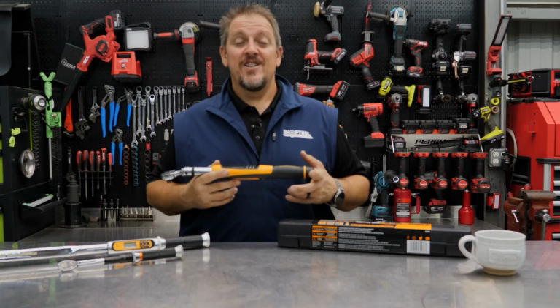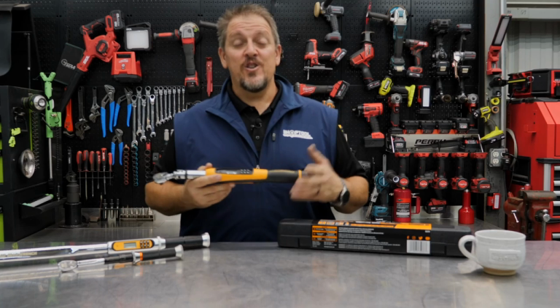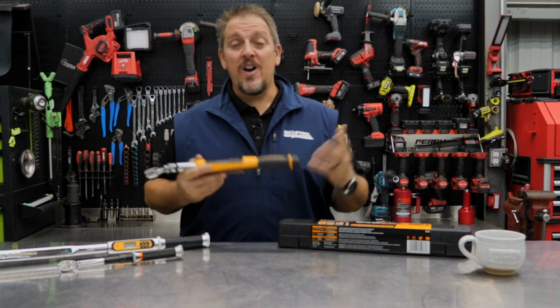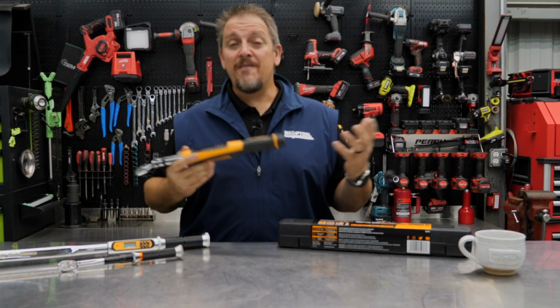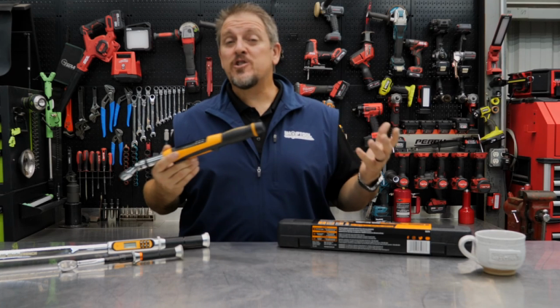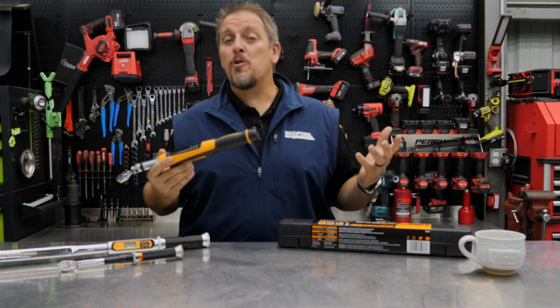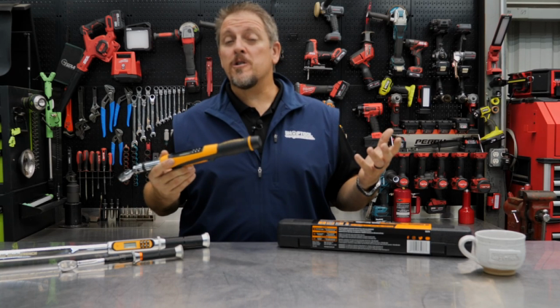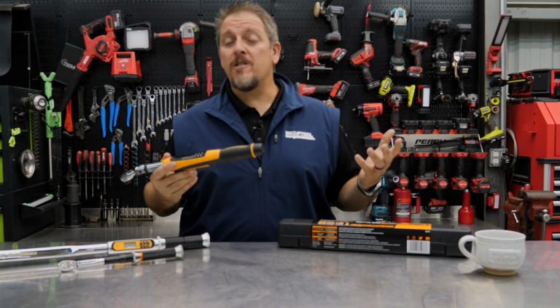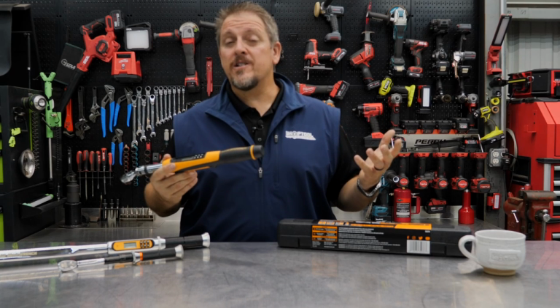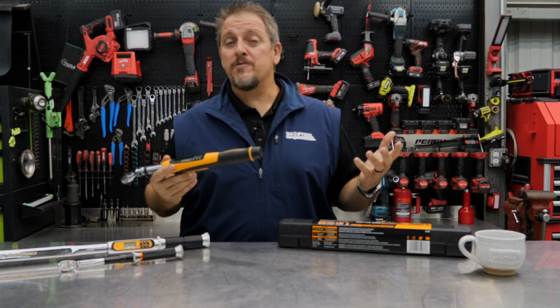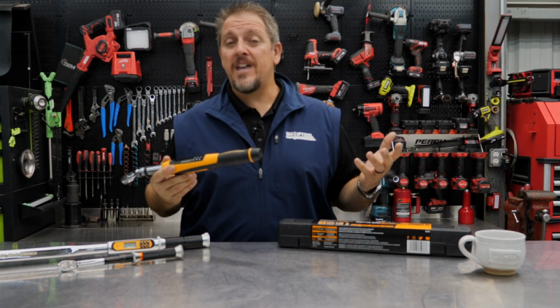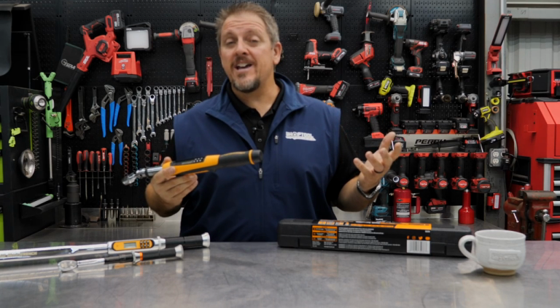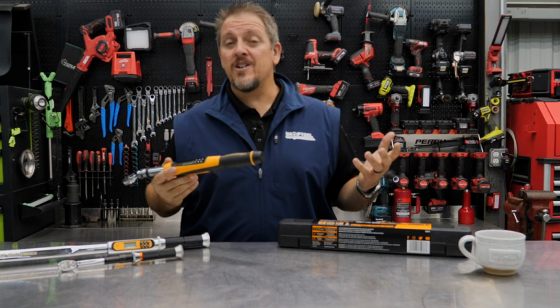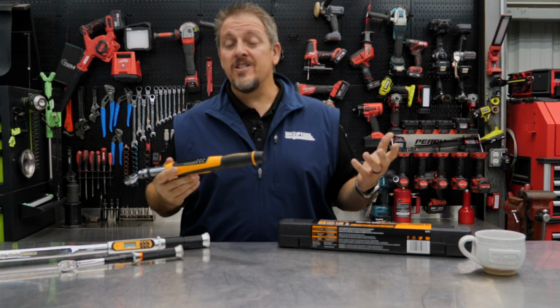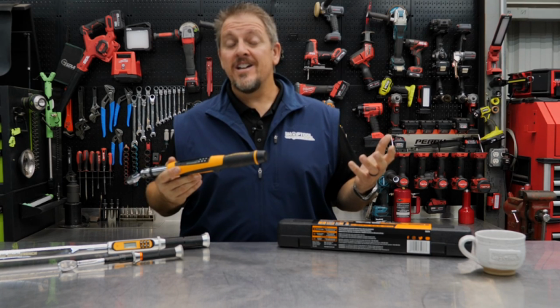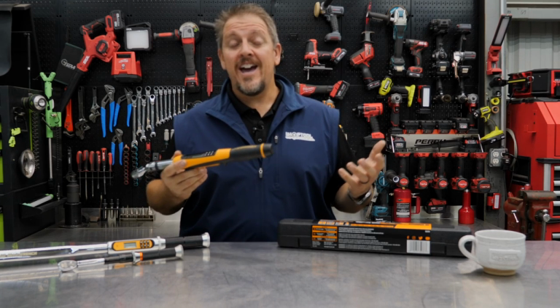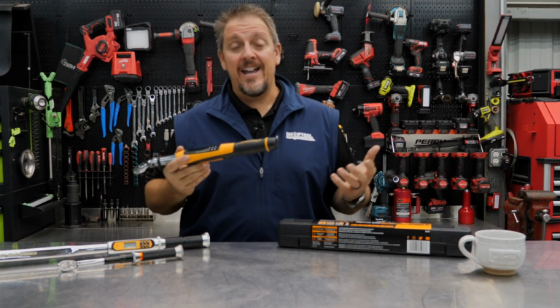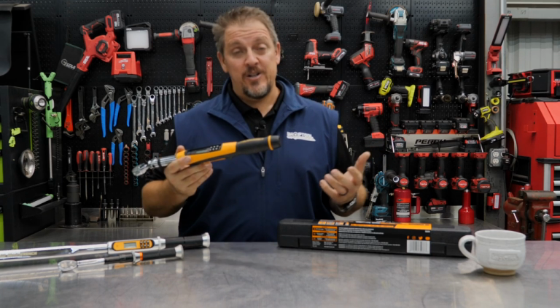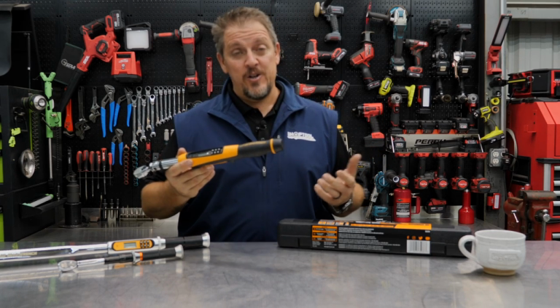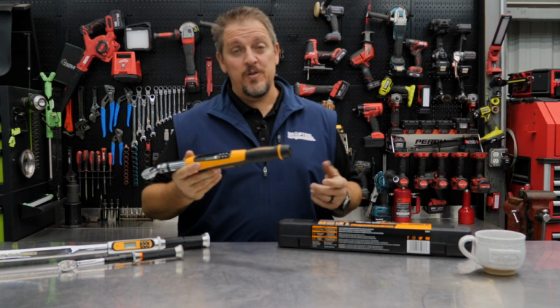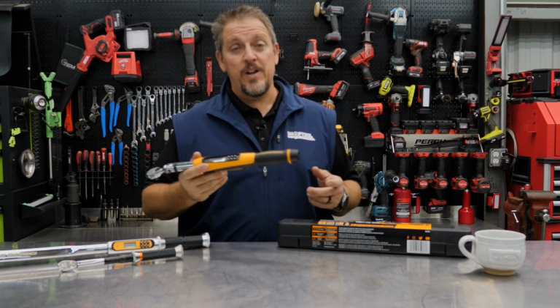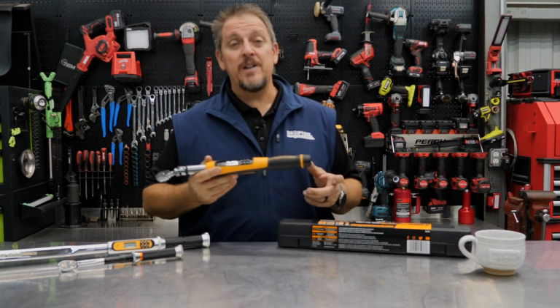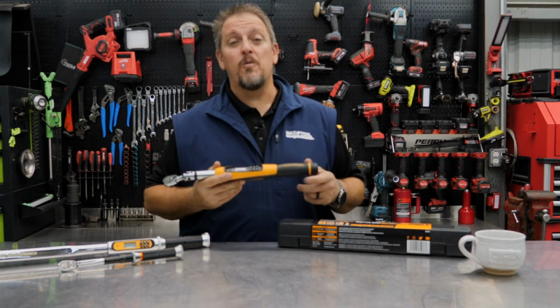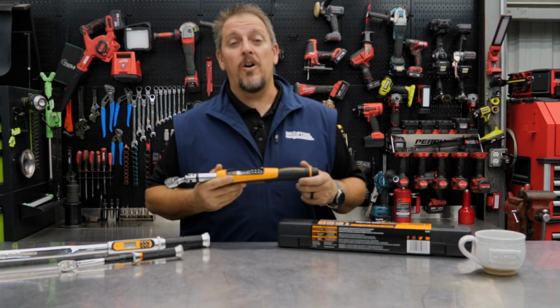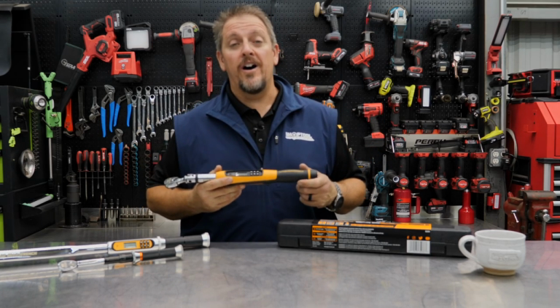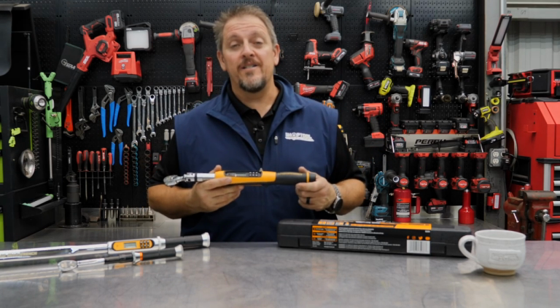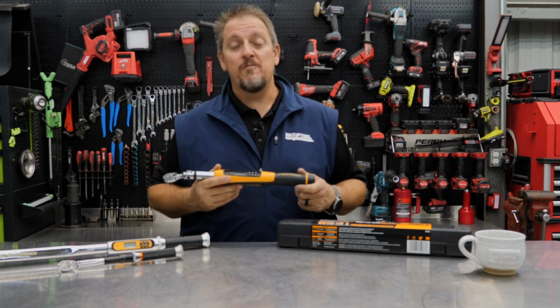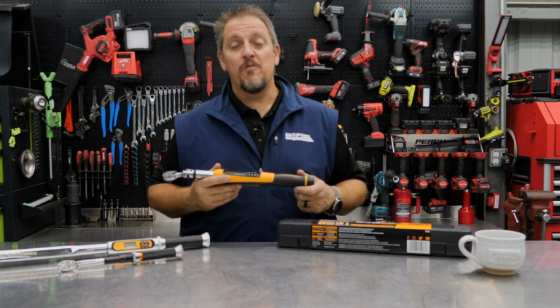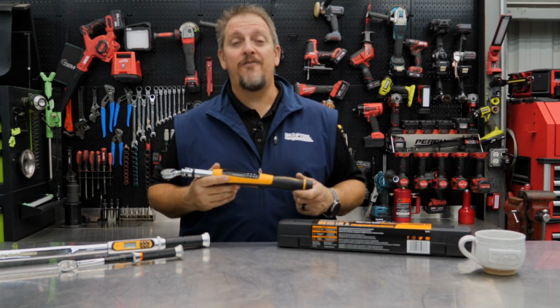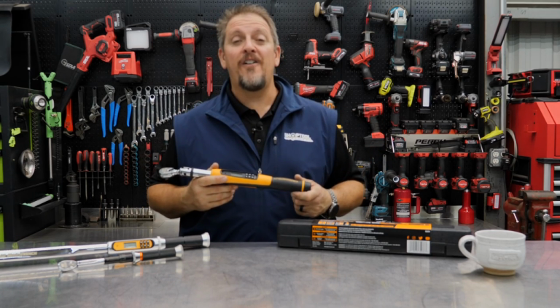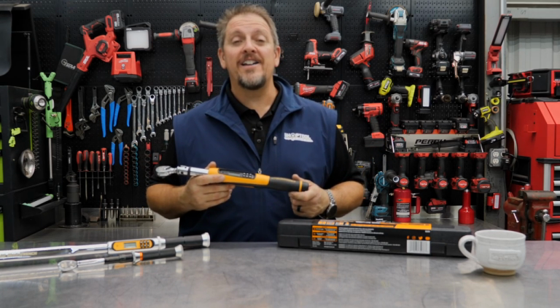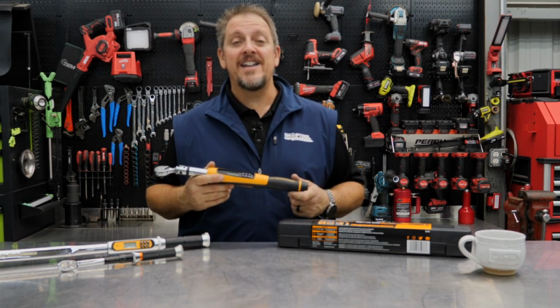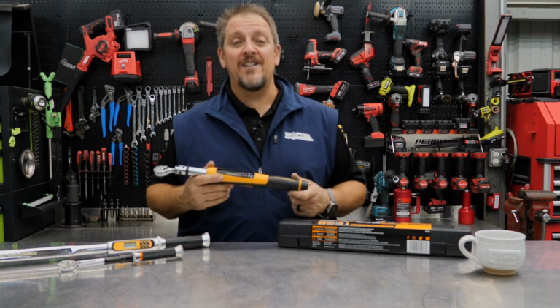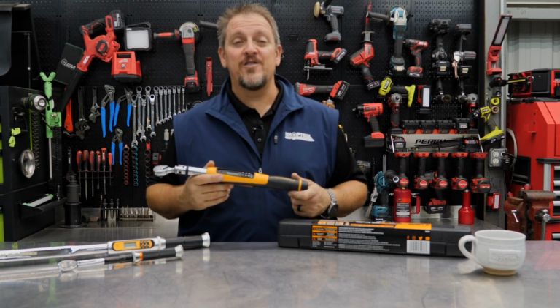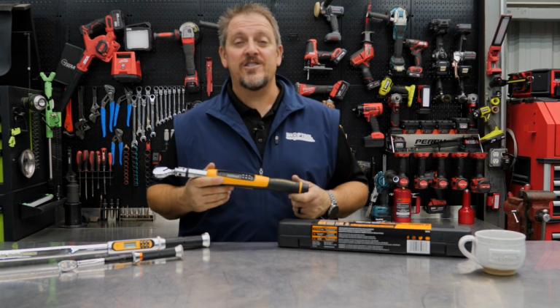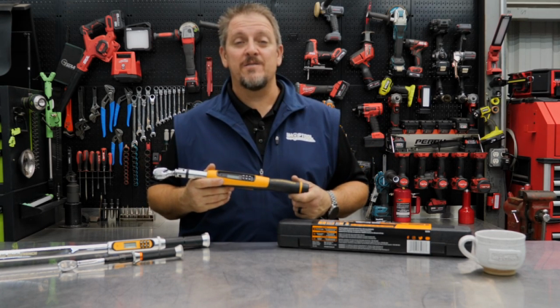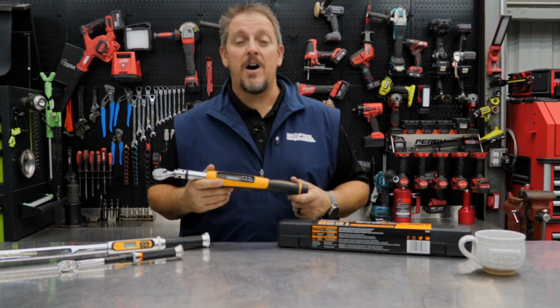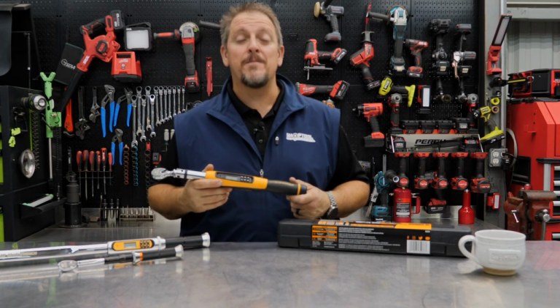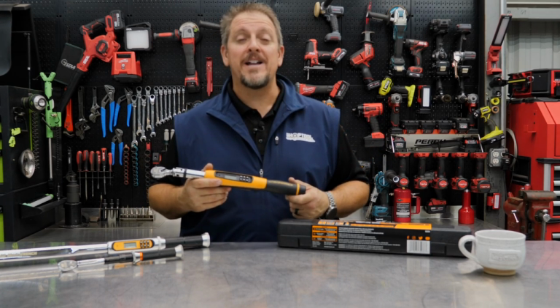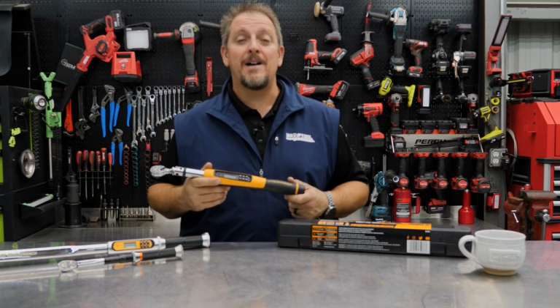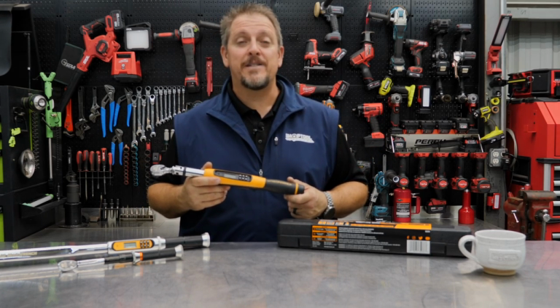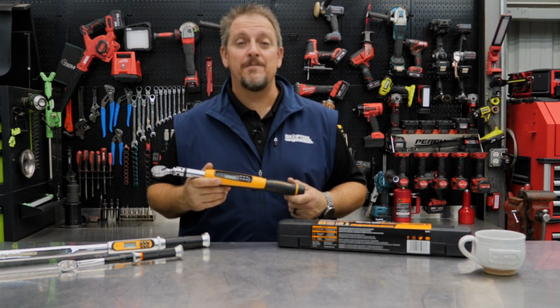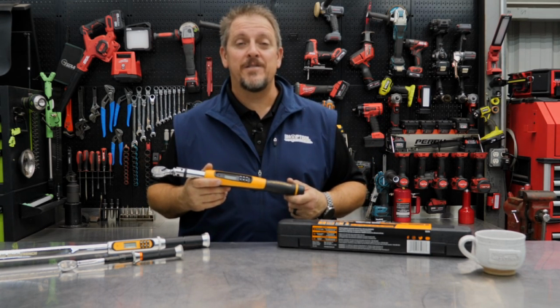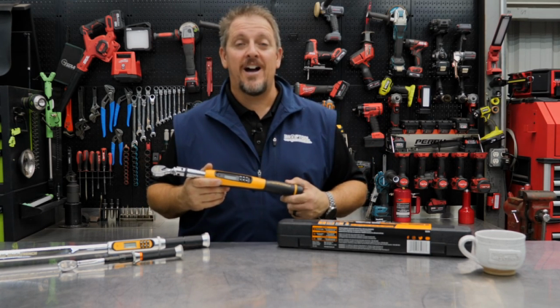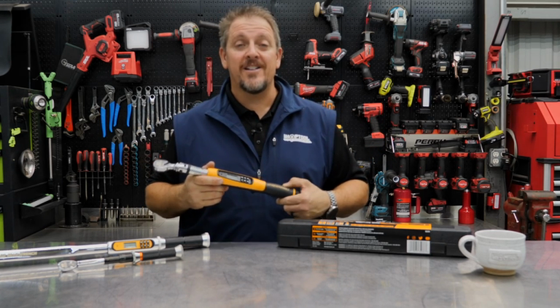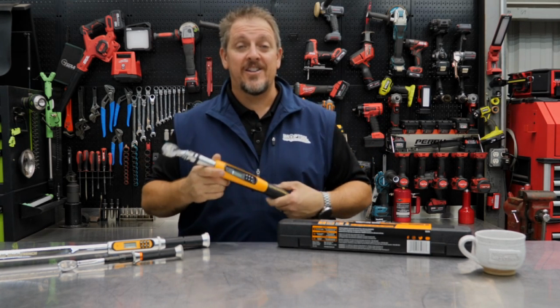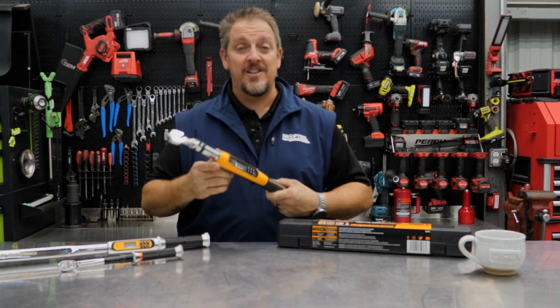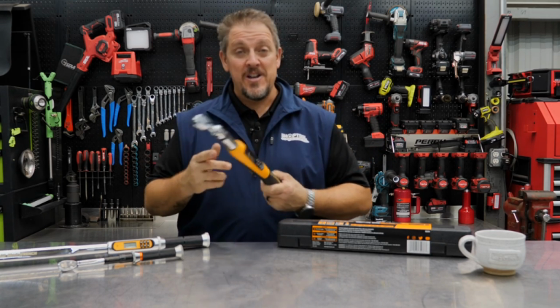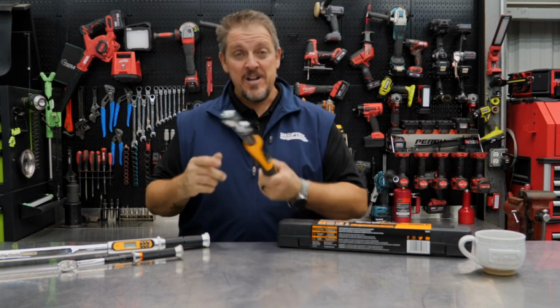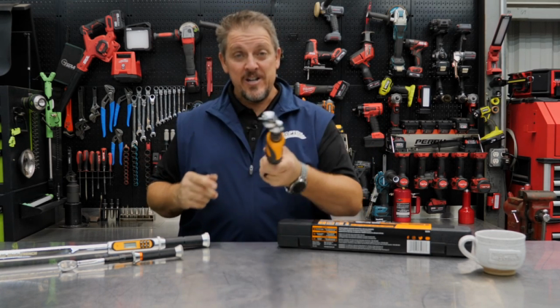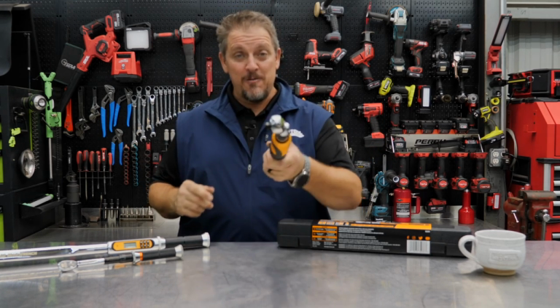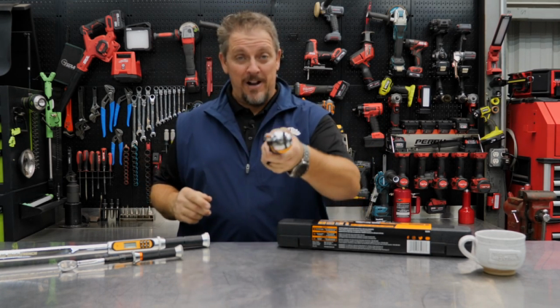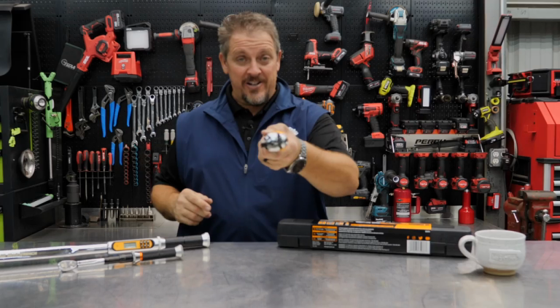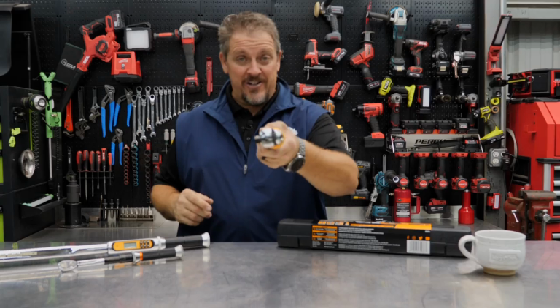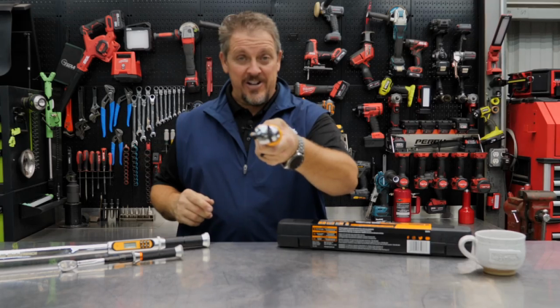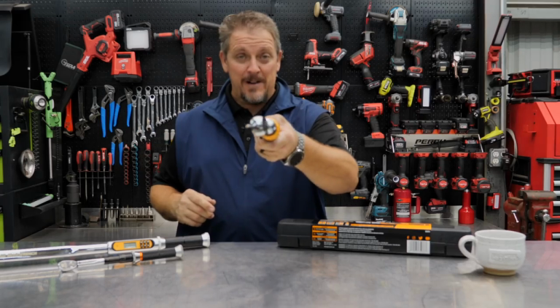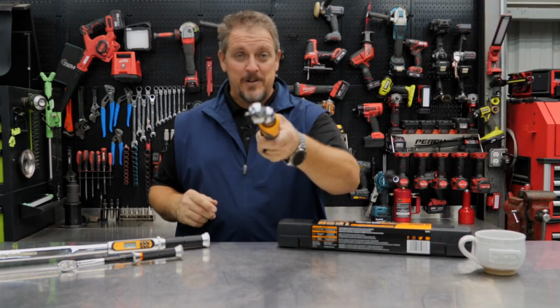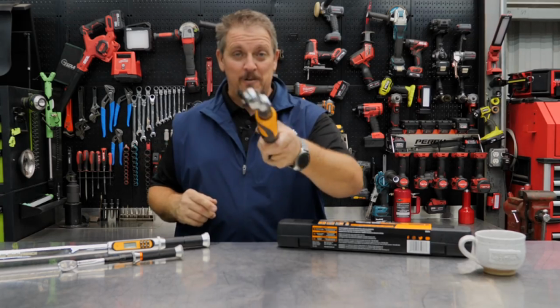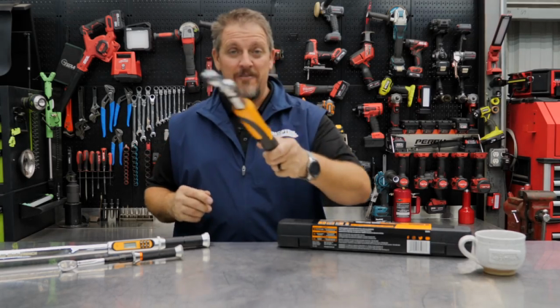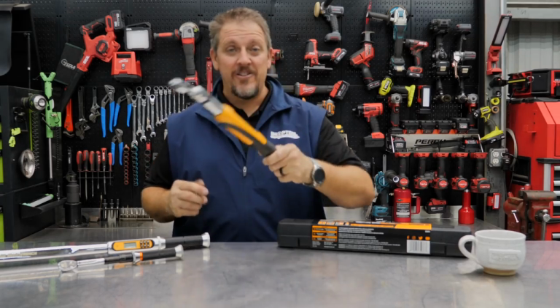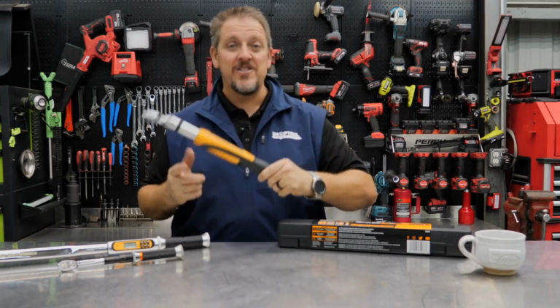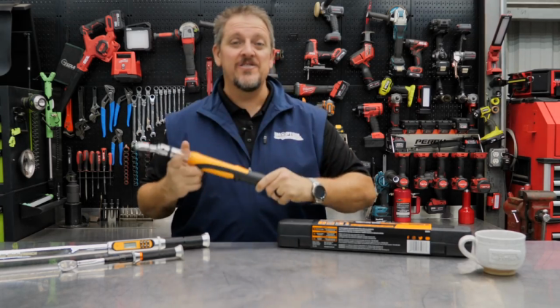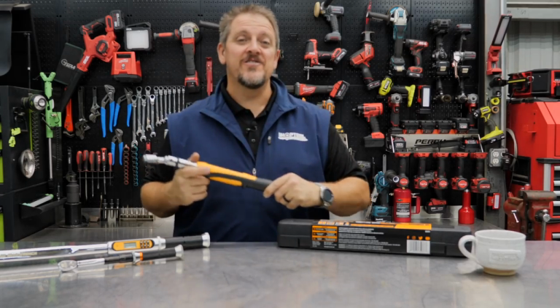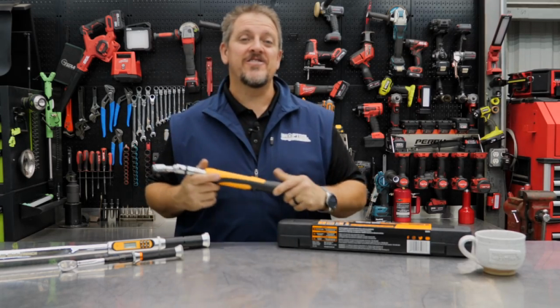Do you have a torque wrench with angle? And do you need one? We'll find out in just a moment. I'm Tim Johnson. You're watching Shop Tour Reviews.